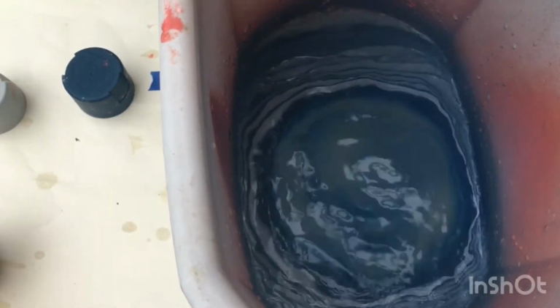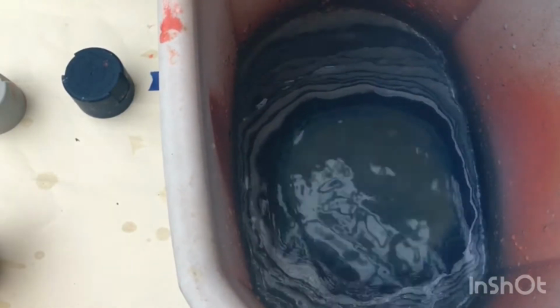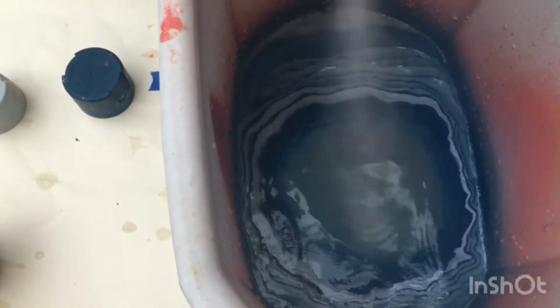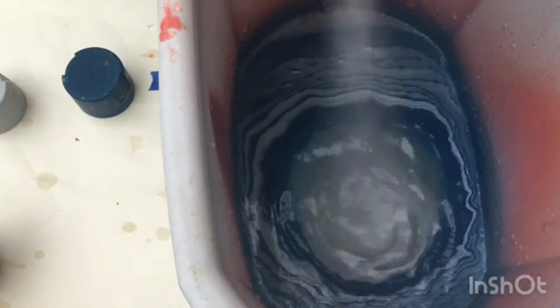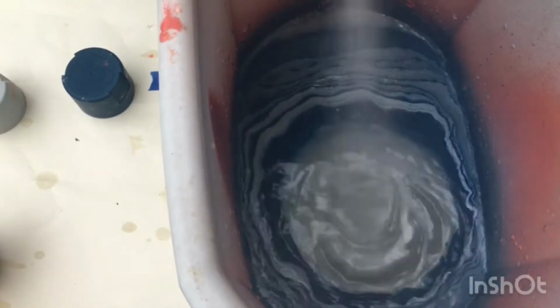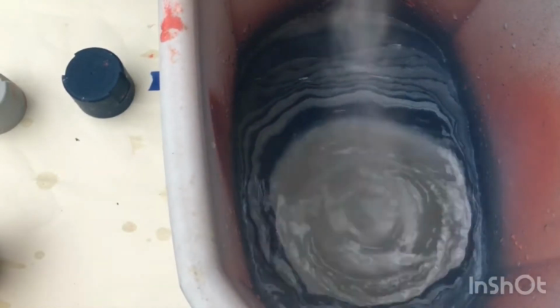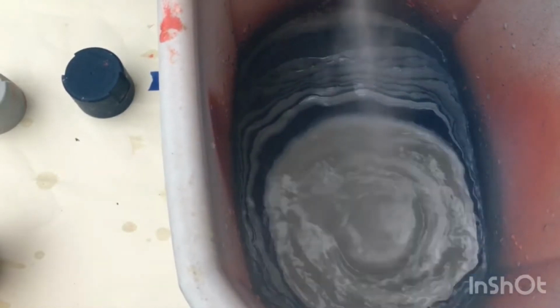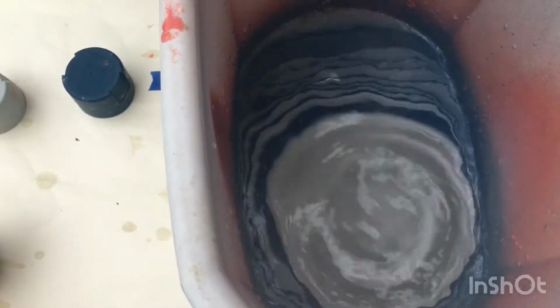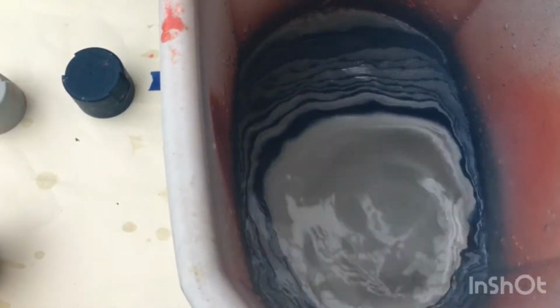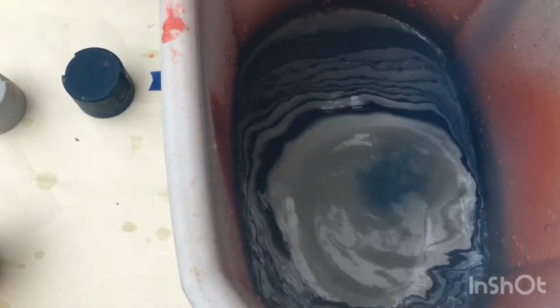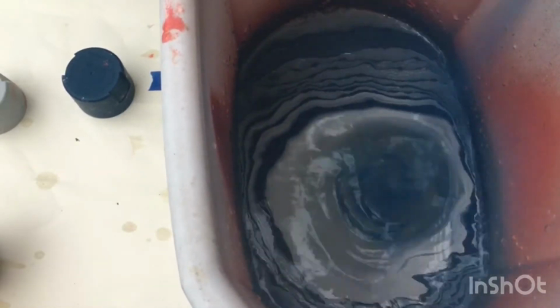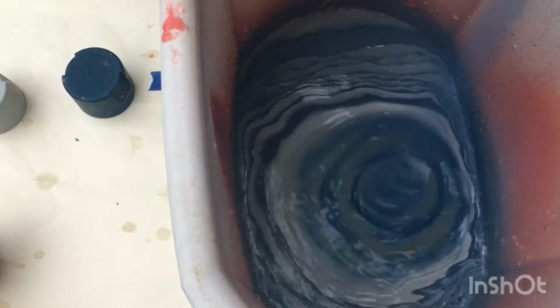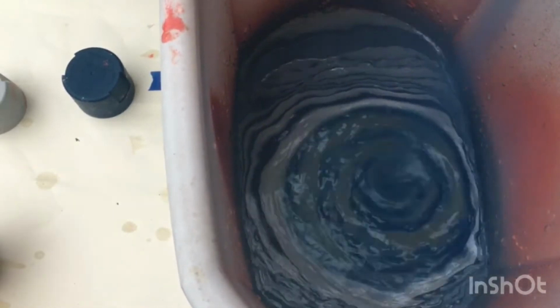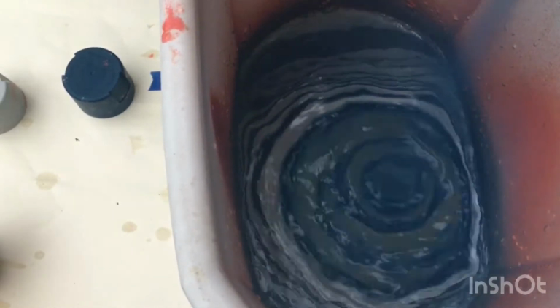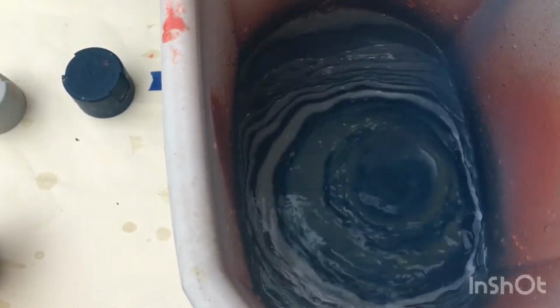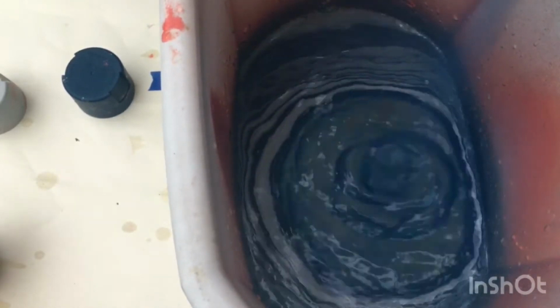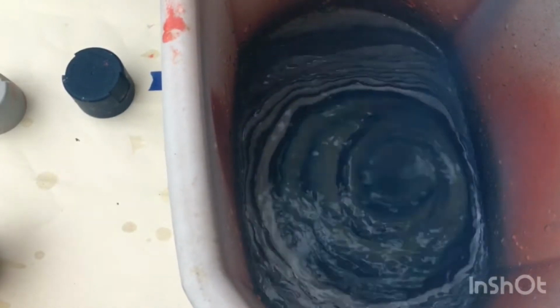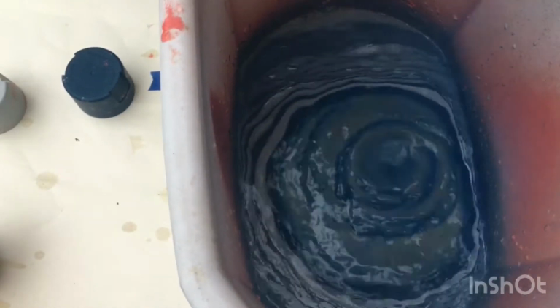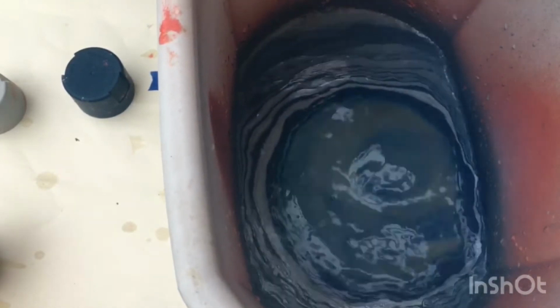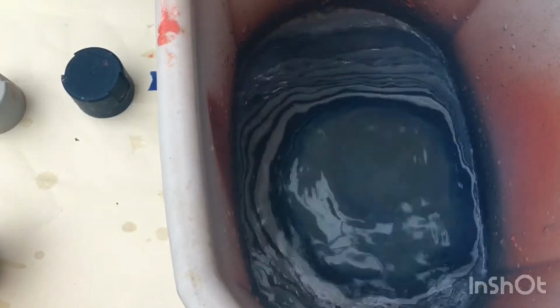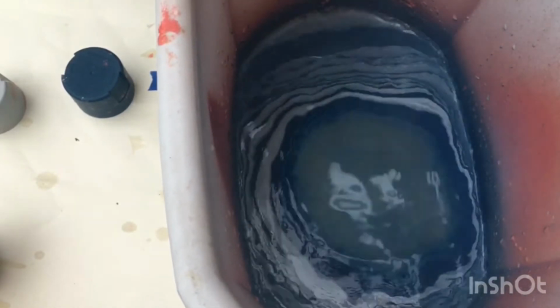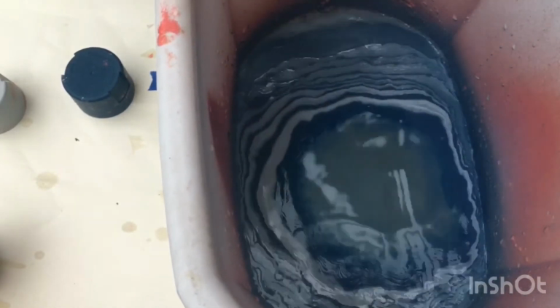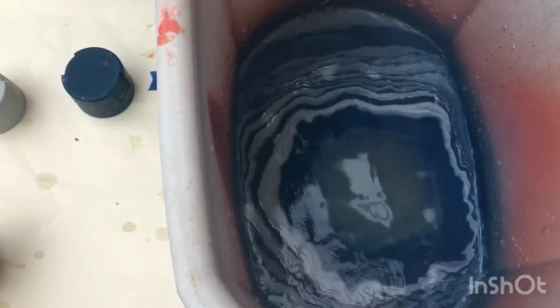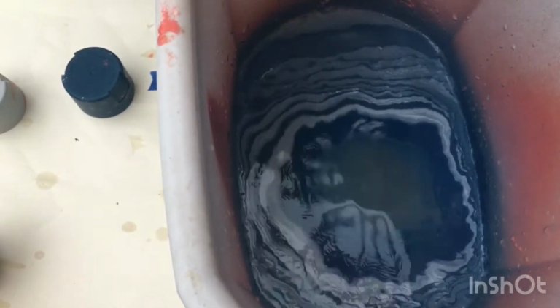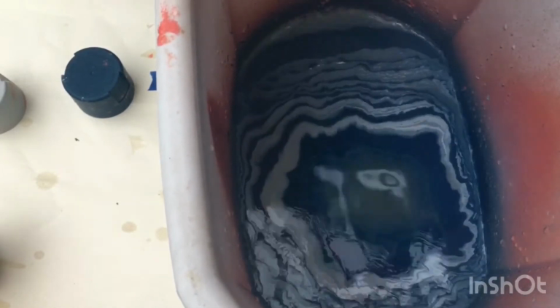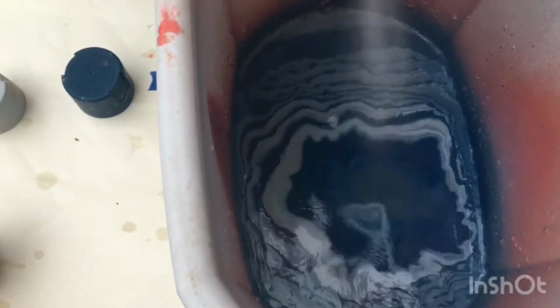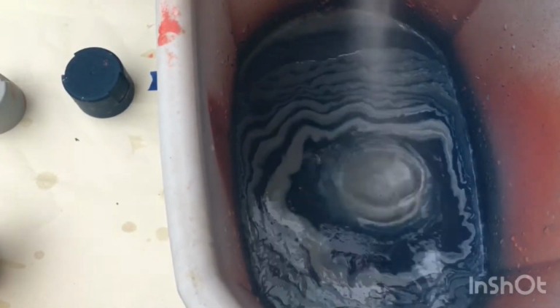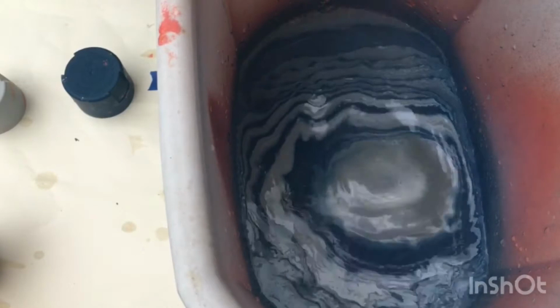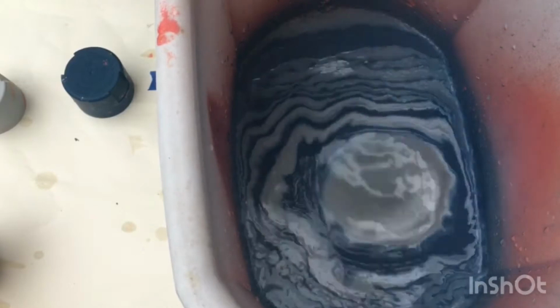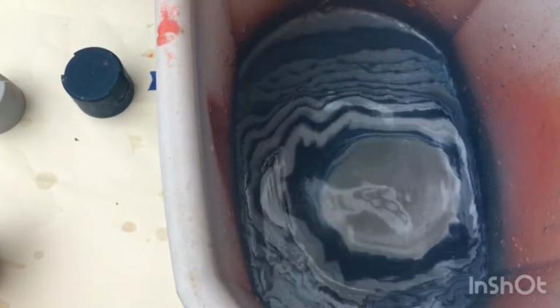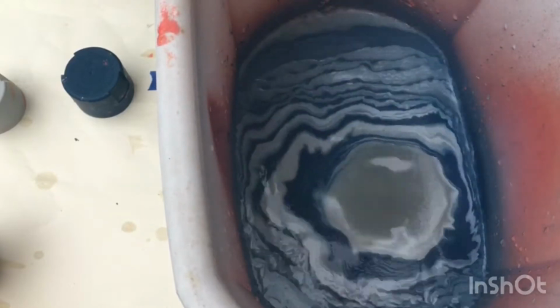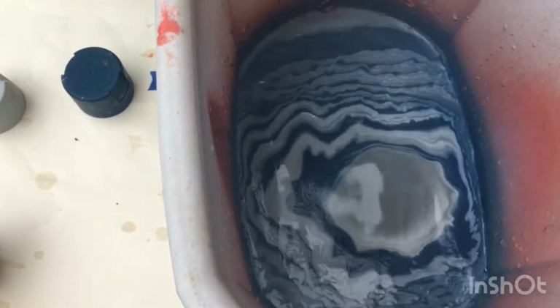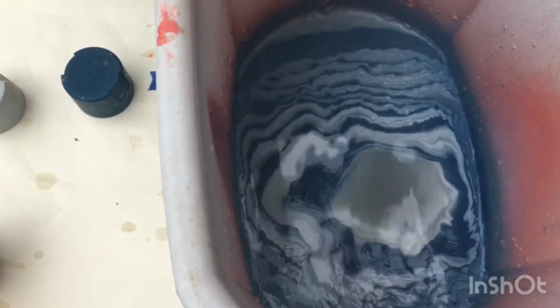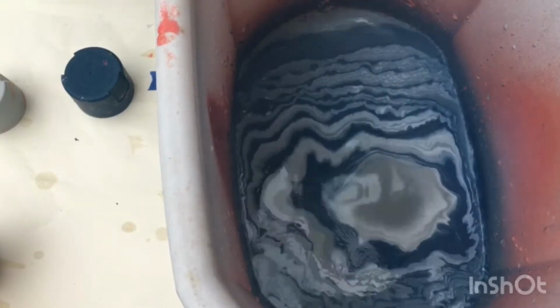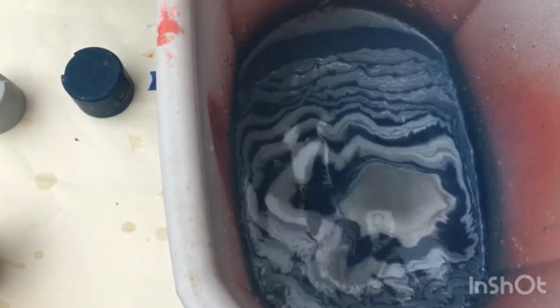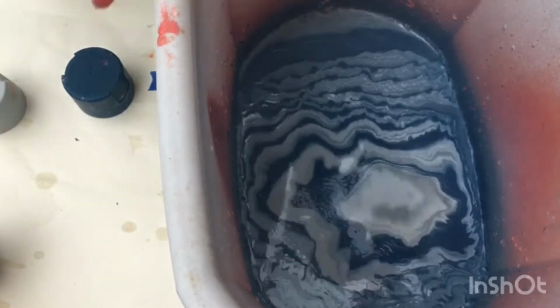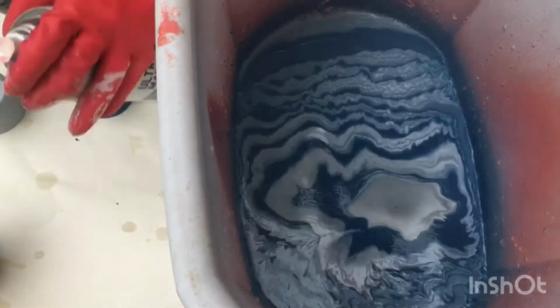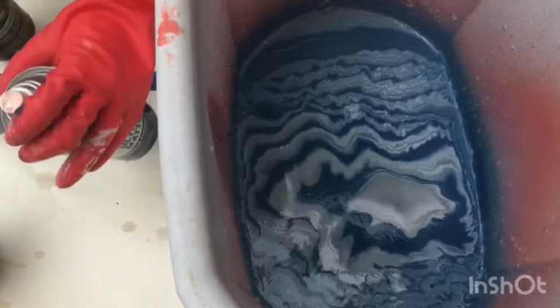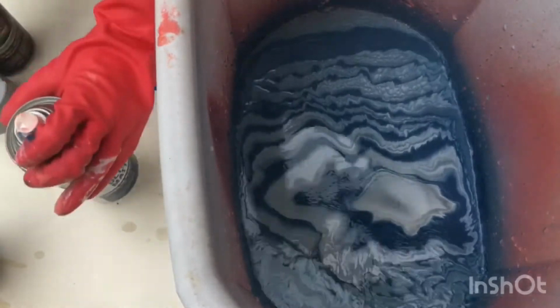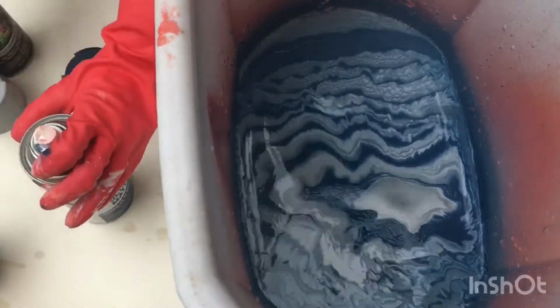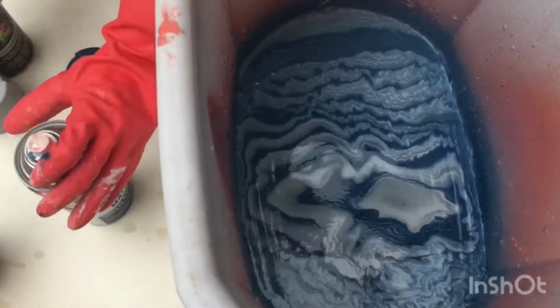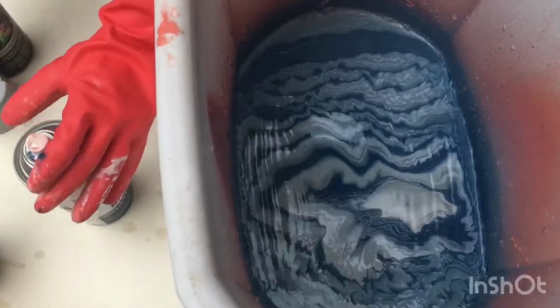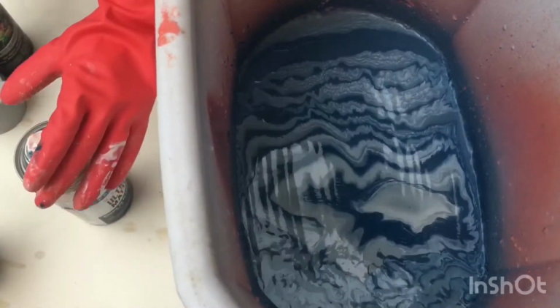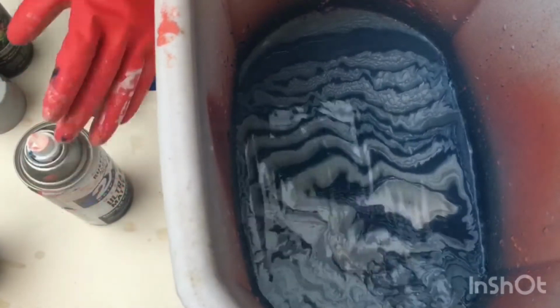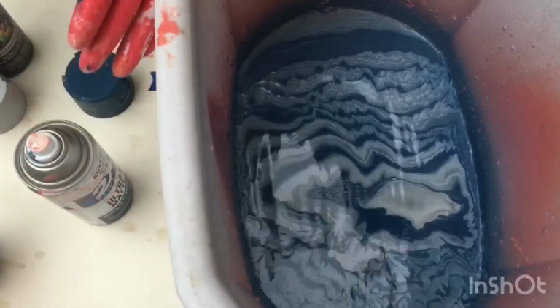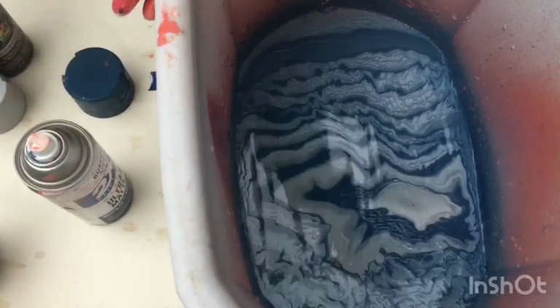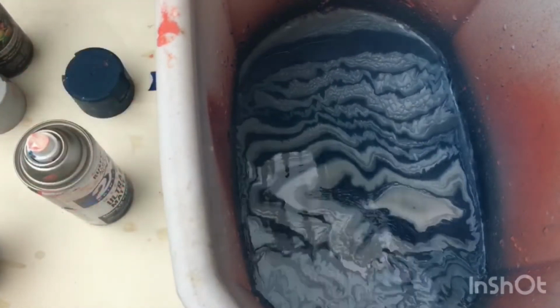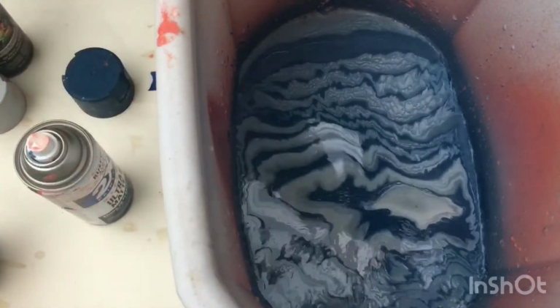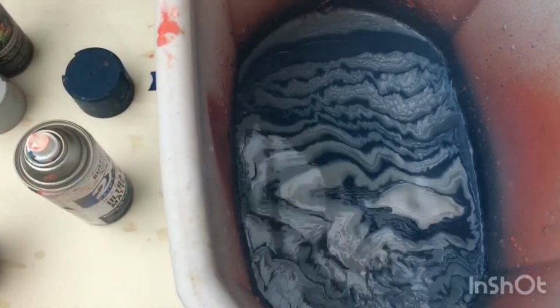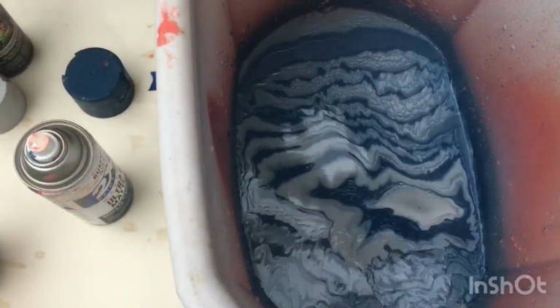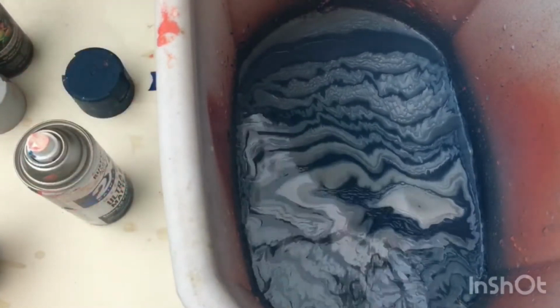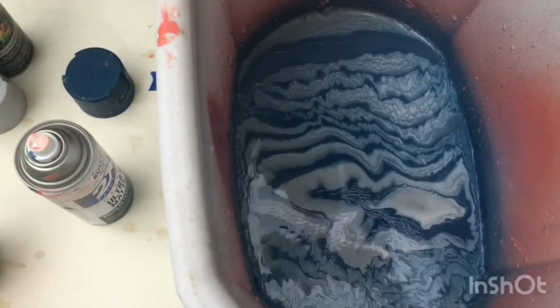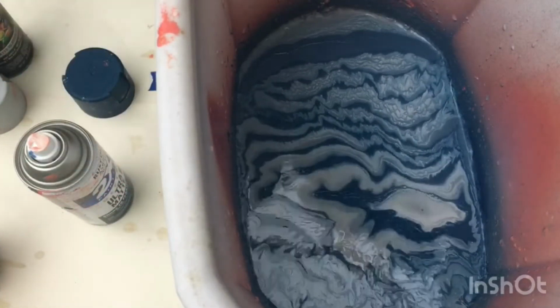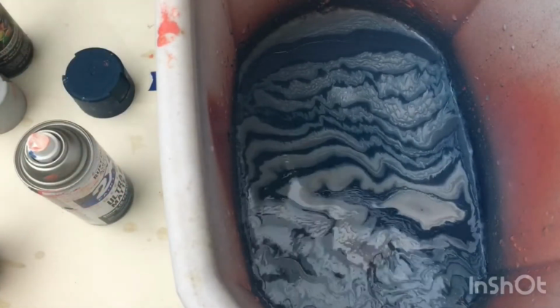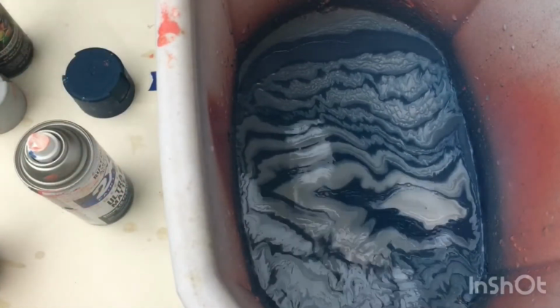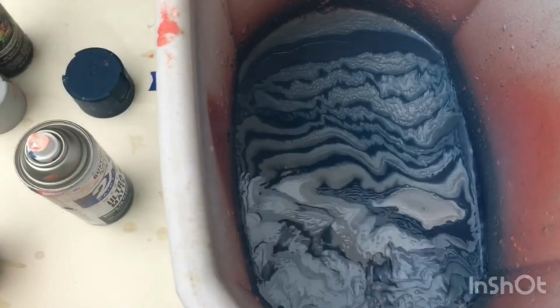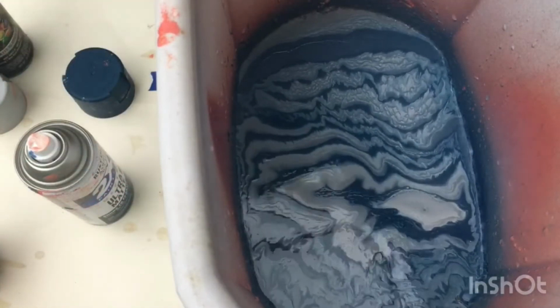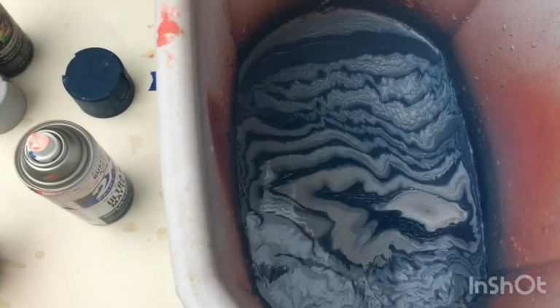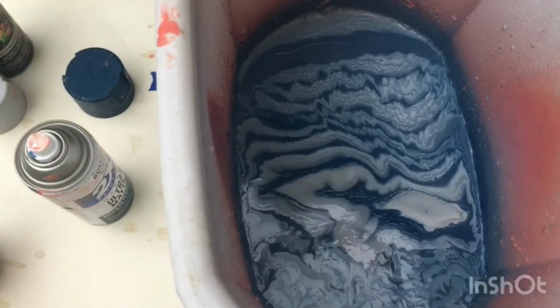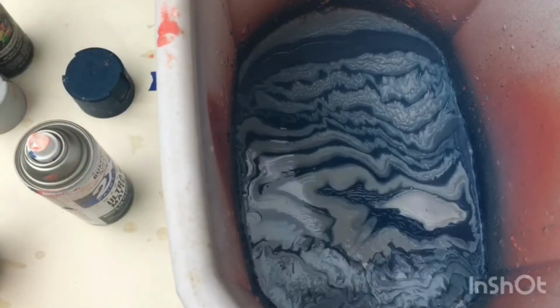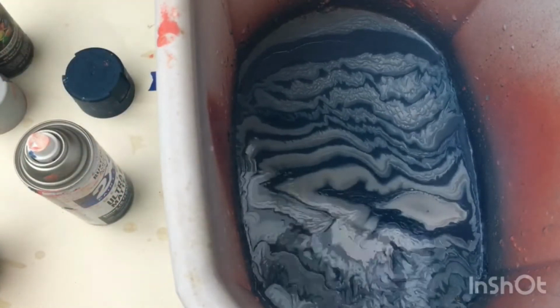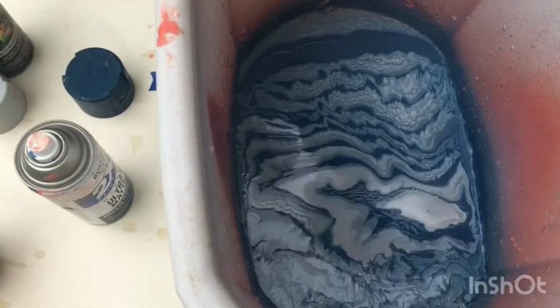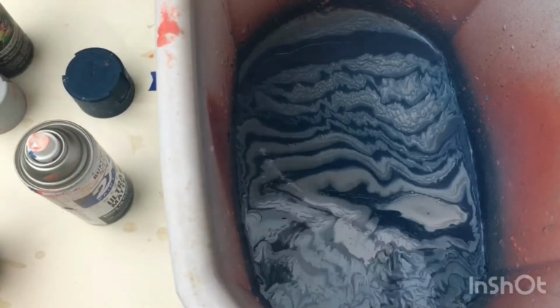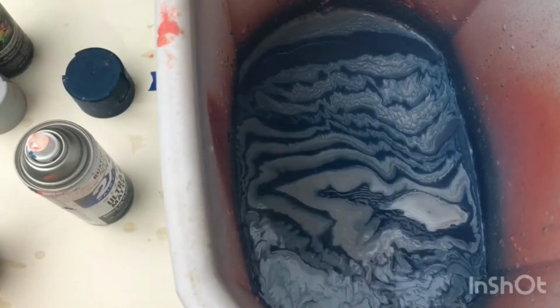This dip was actually my favorite of all the things that I've done. It looks so cool.